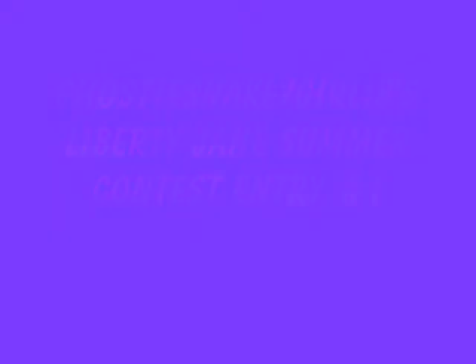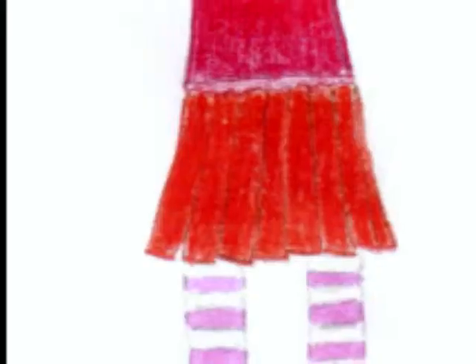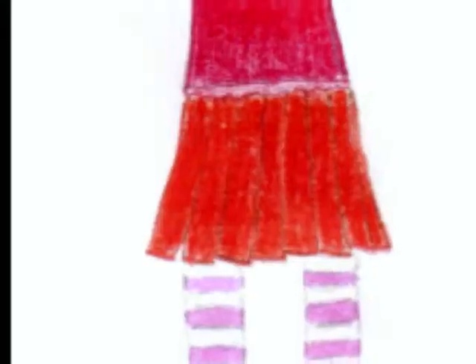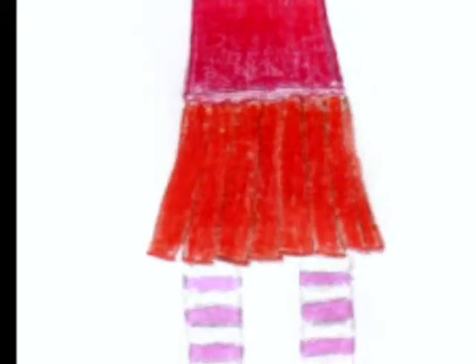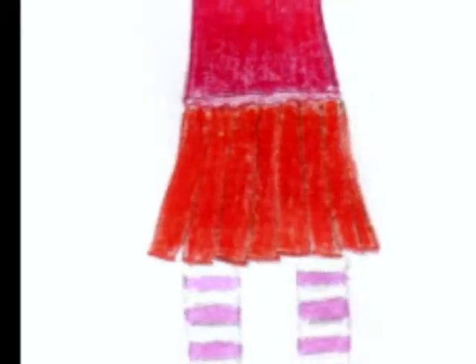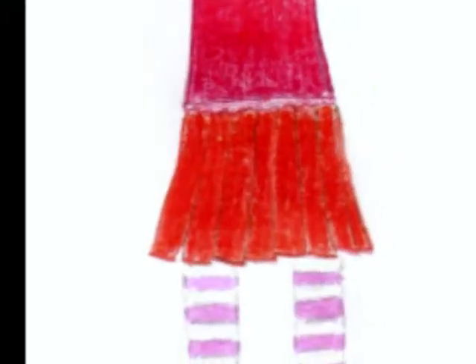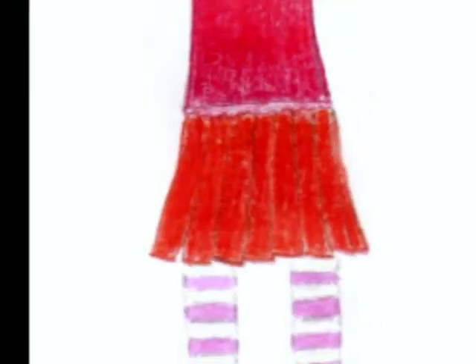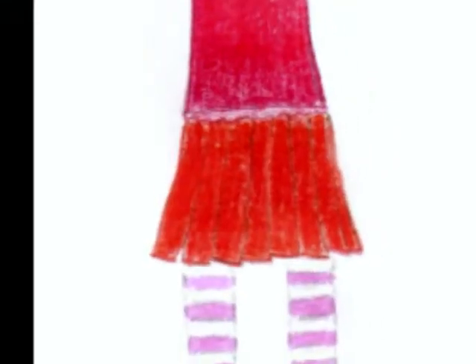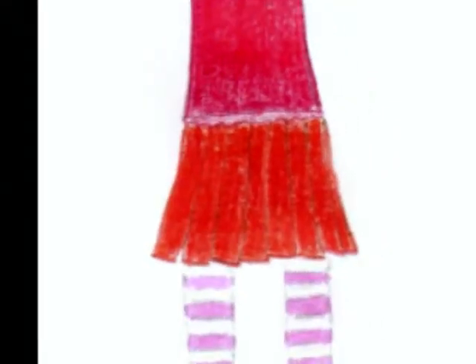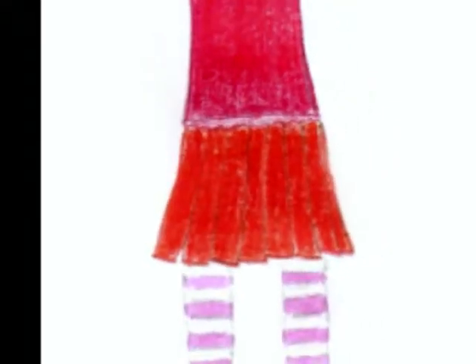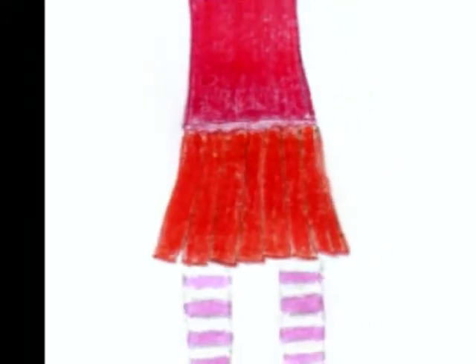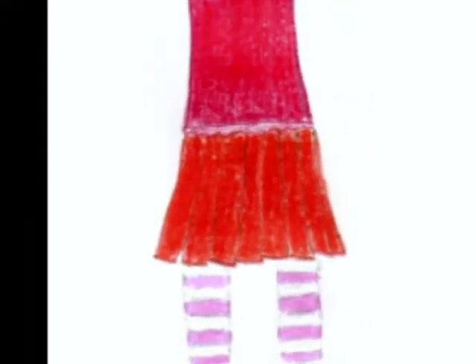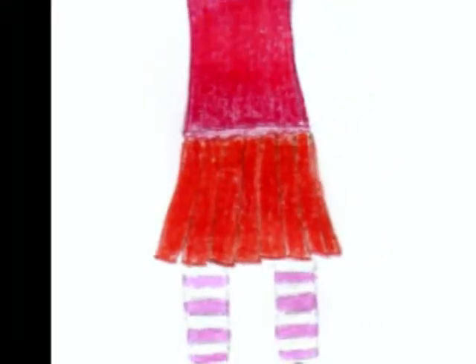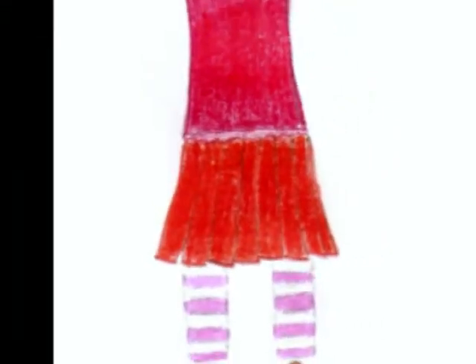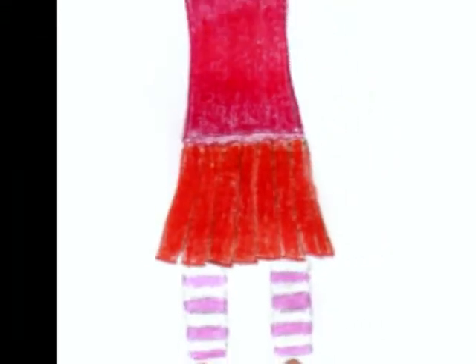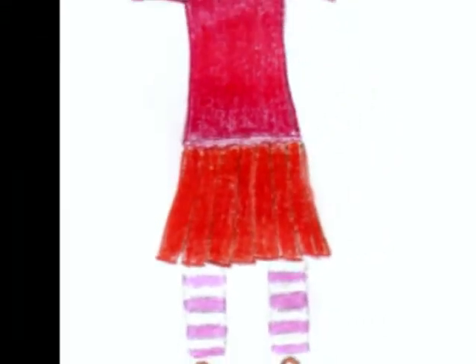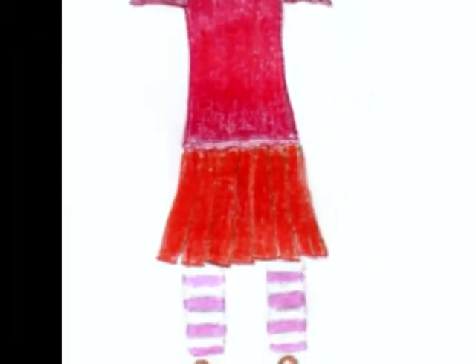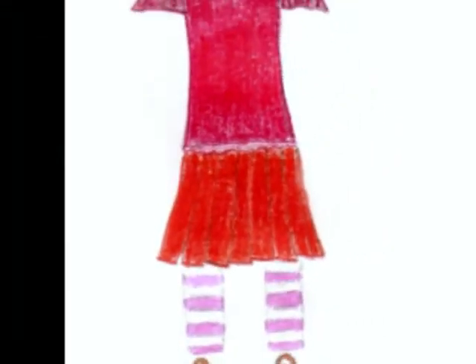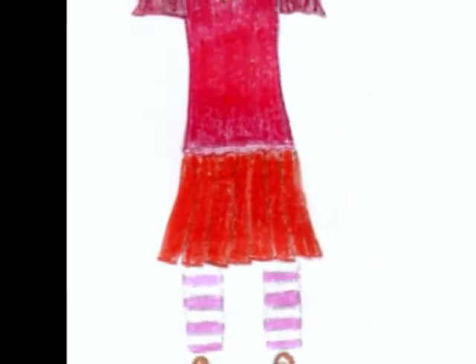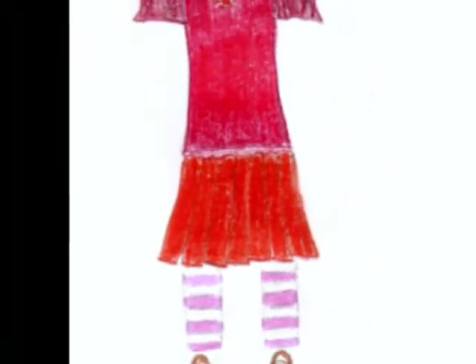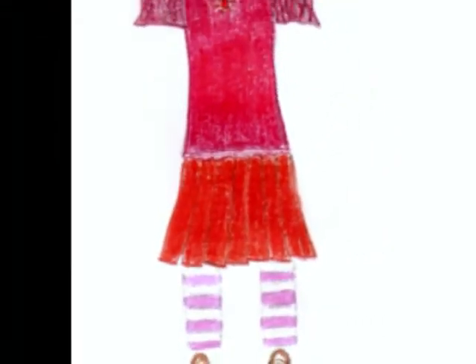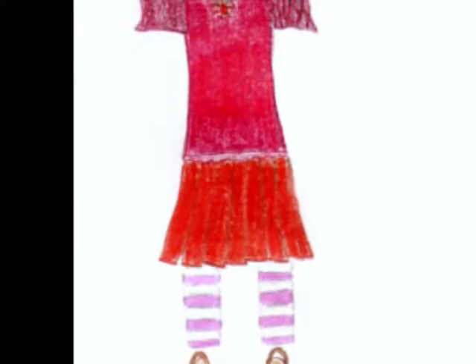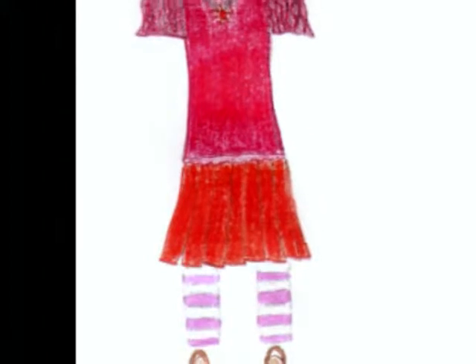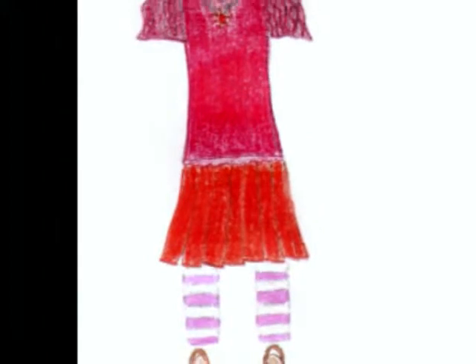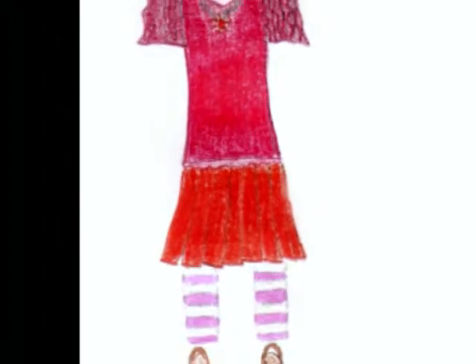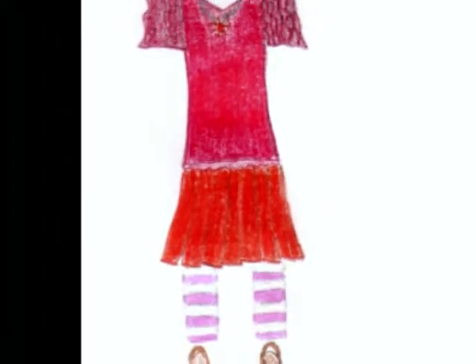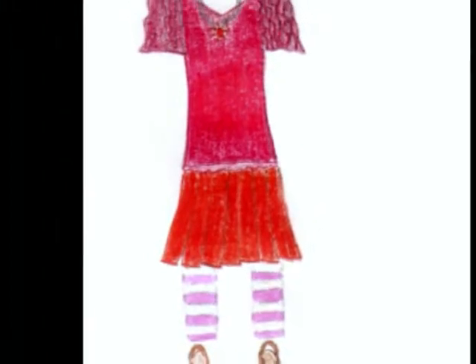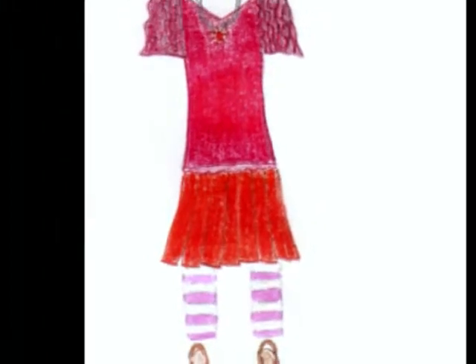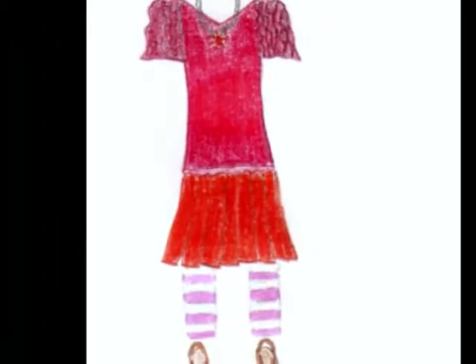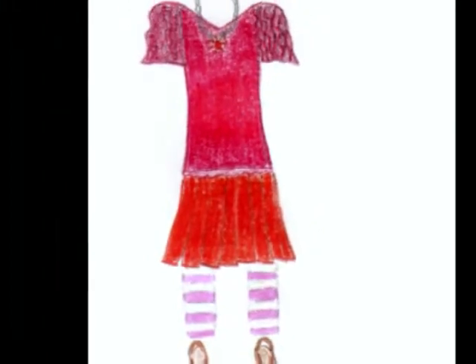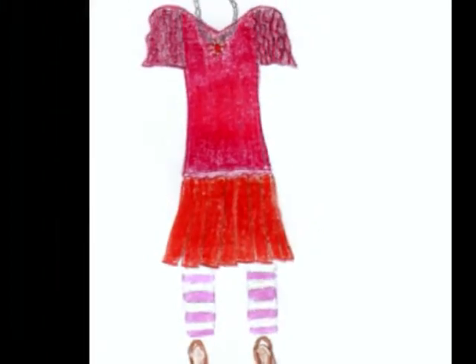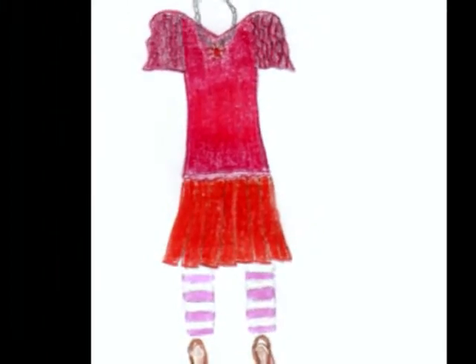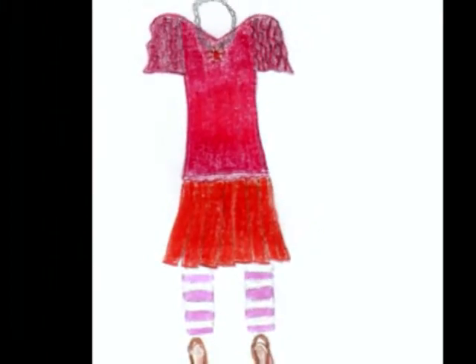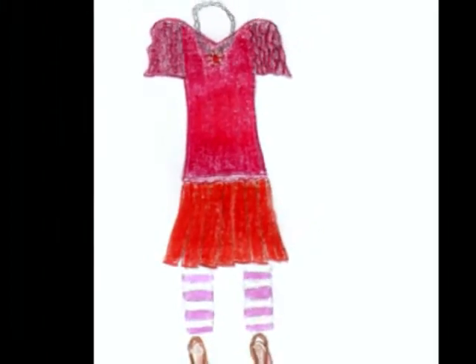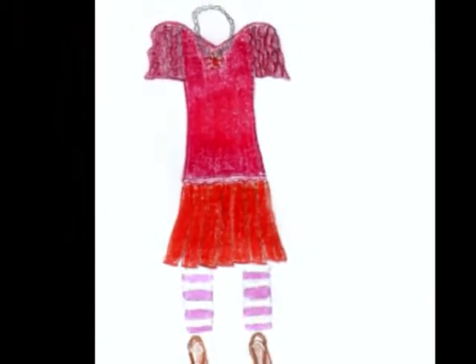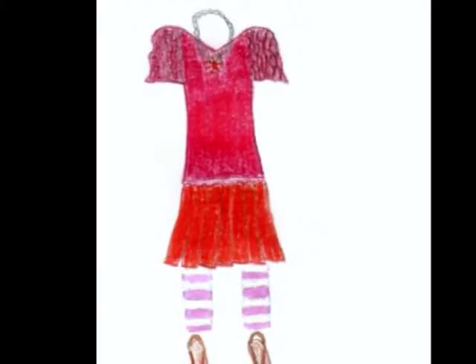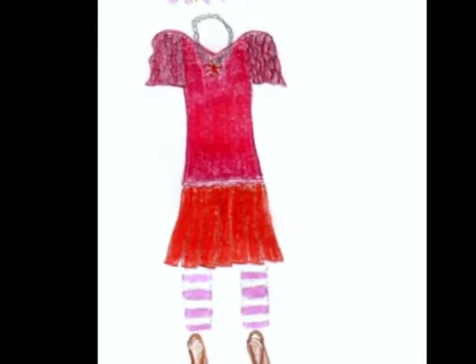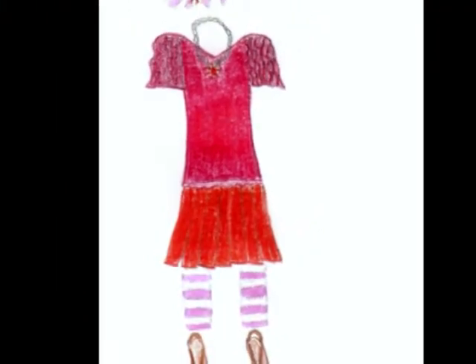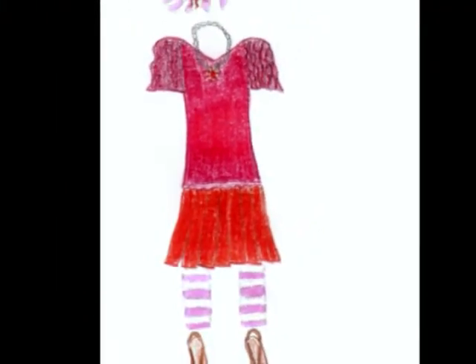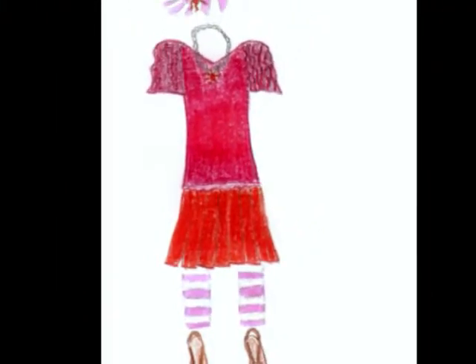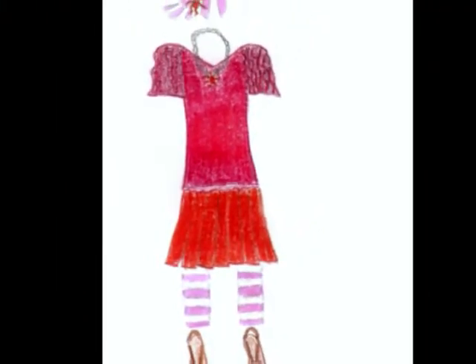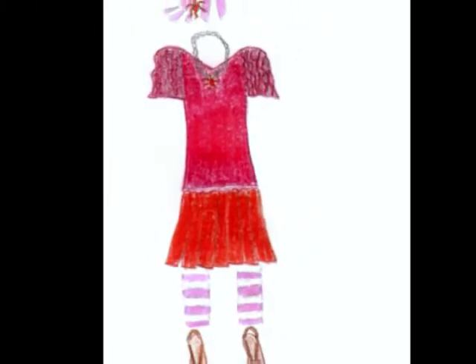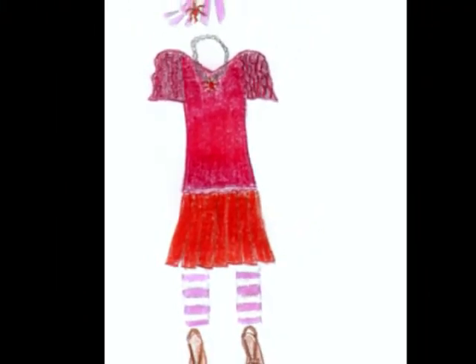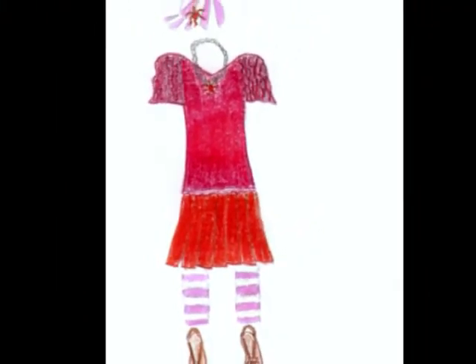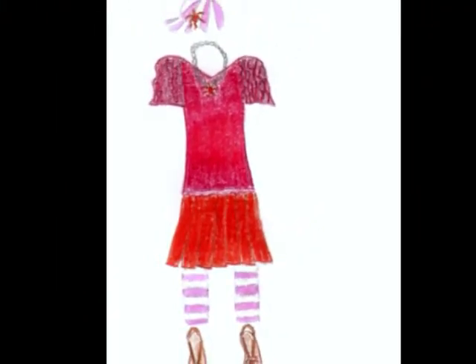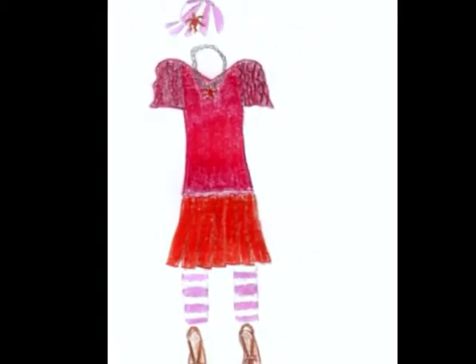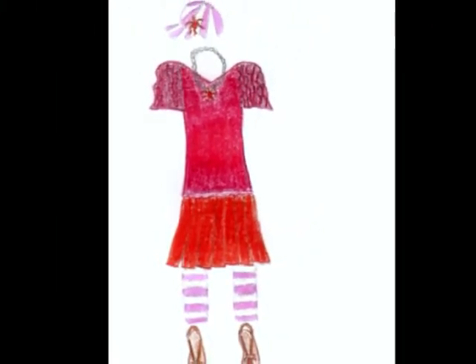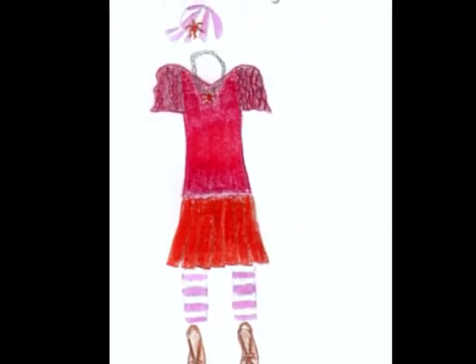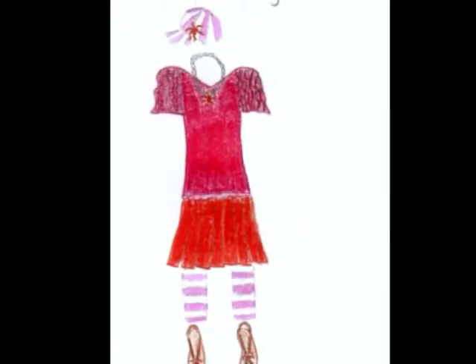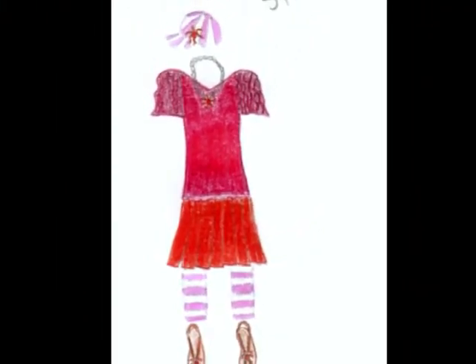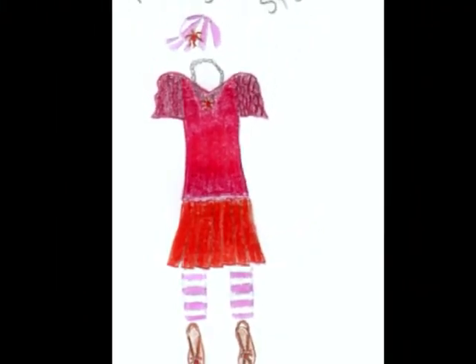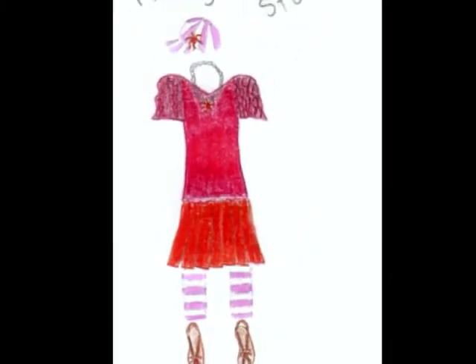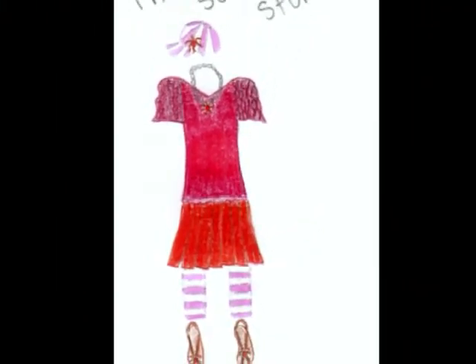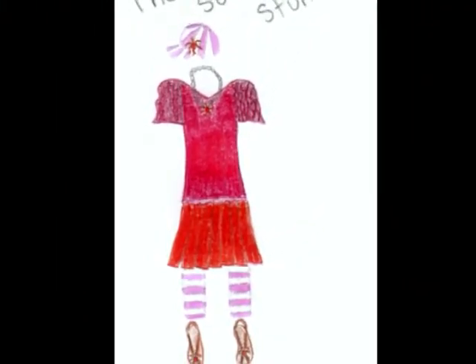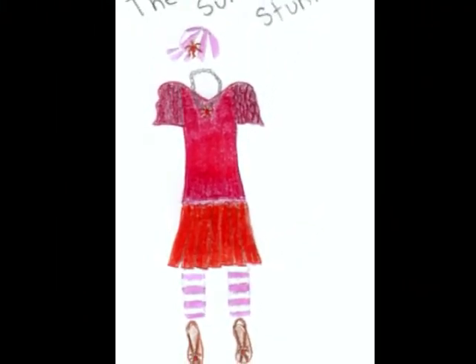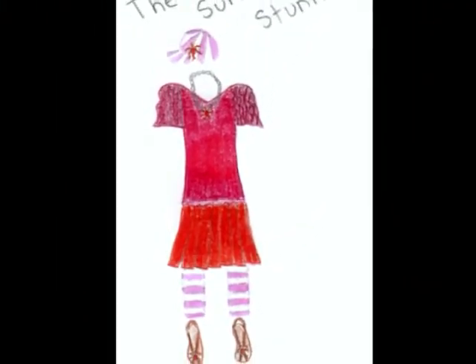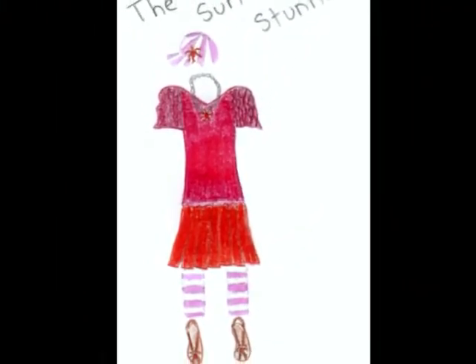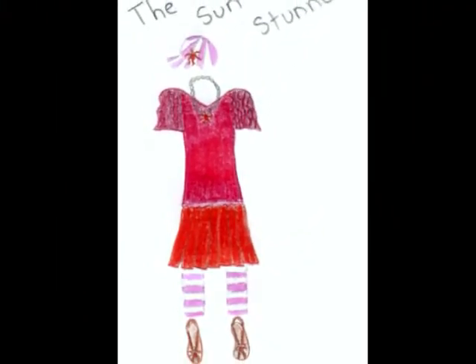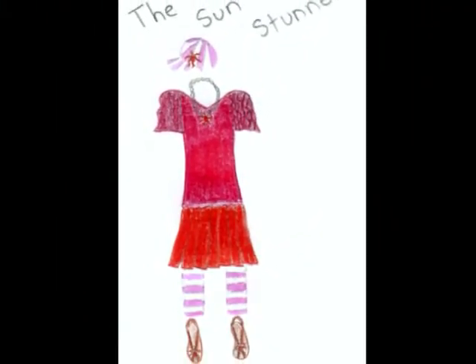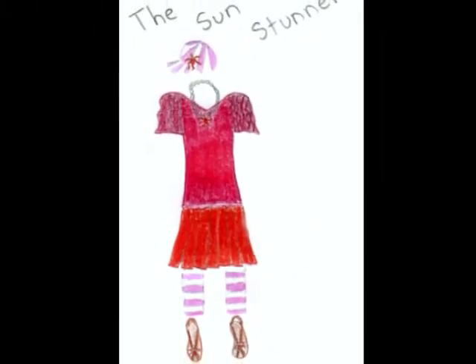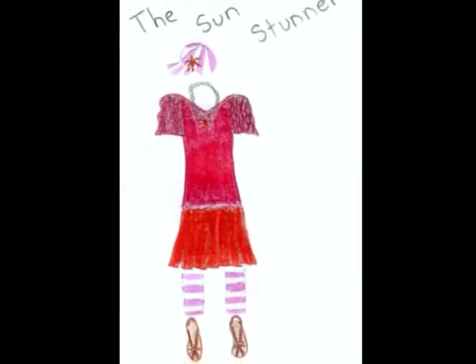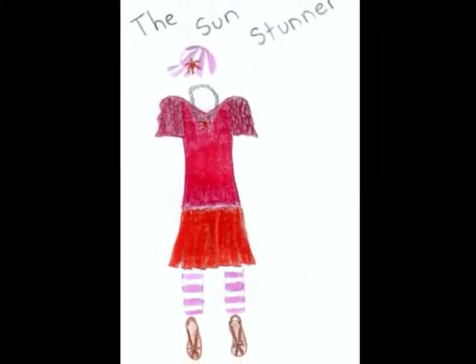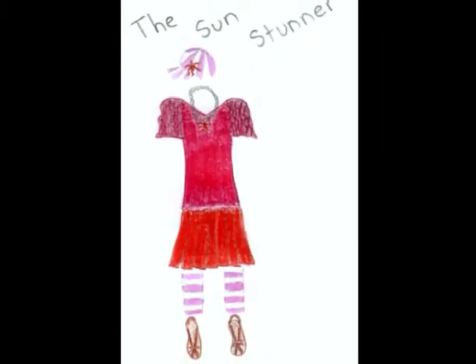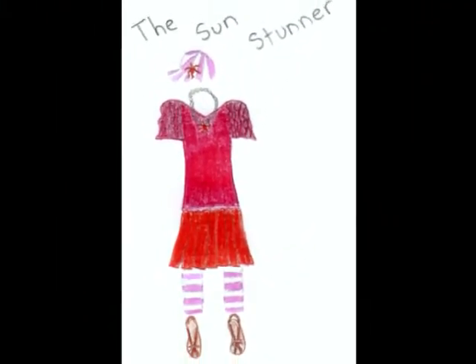This is Ghosty Snakey Girl 18, and this is my entry for the Liberty Jane Summer Contest. This design is called the Sun Stunner.